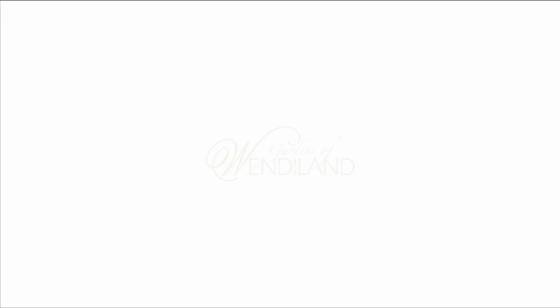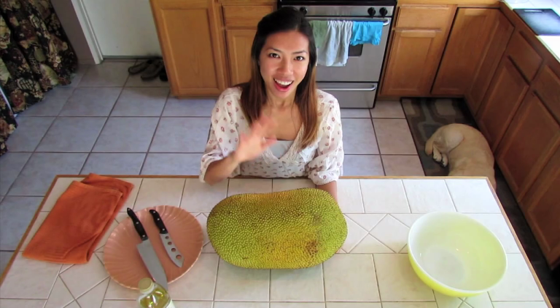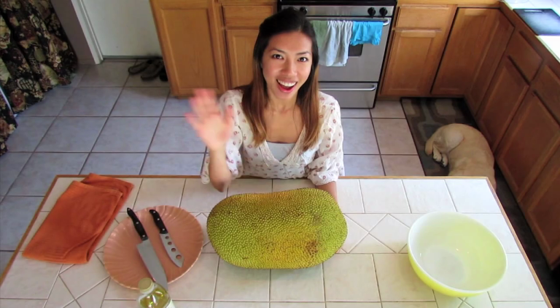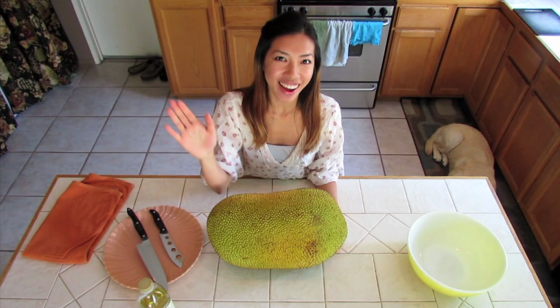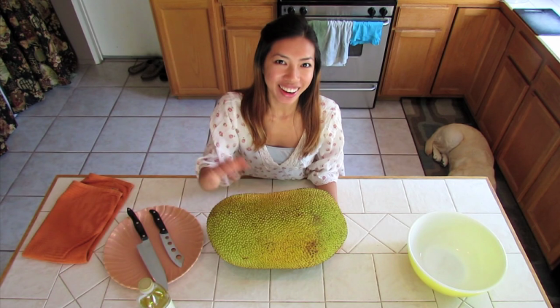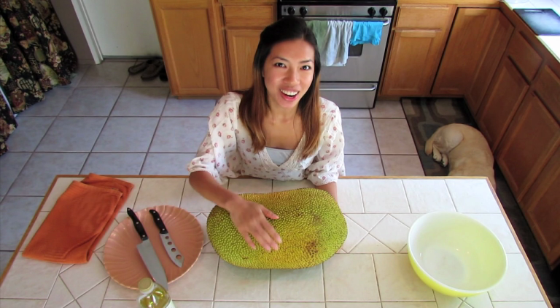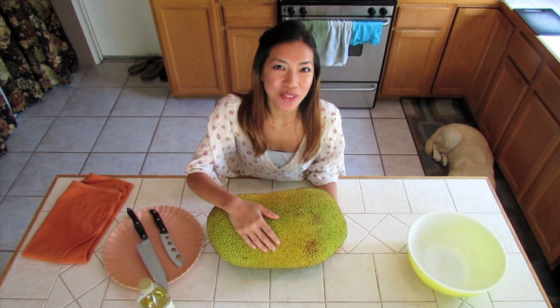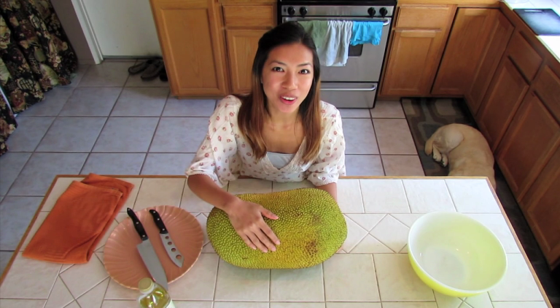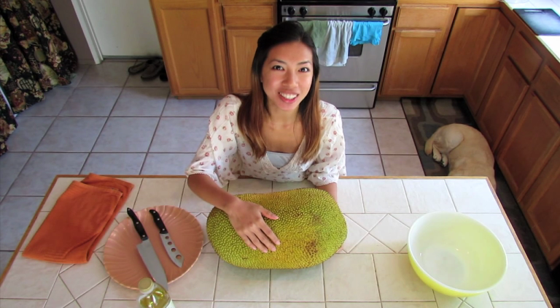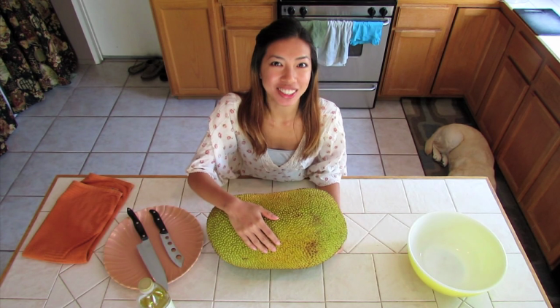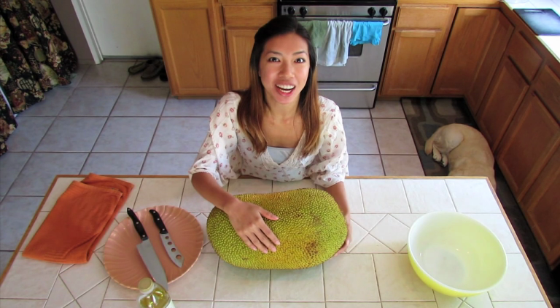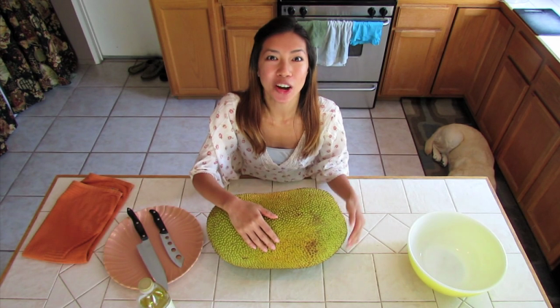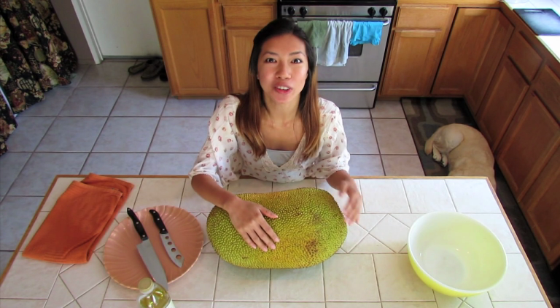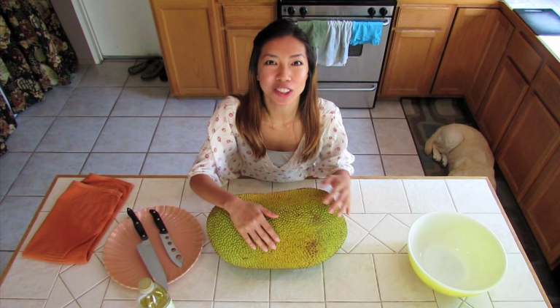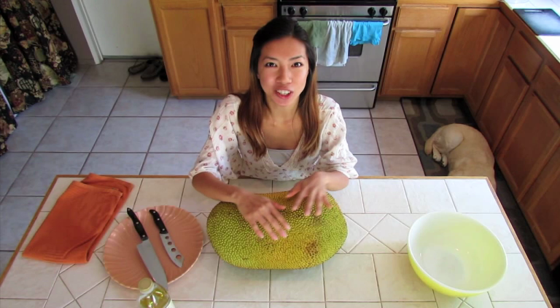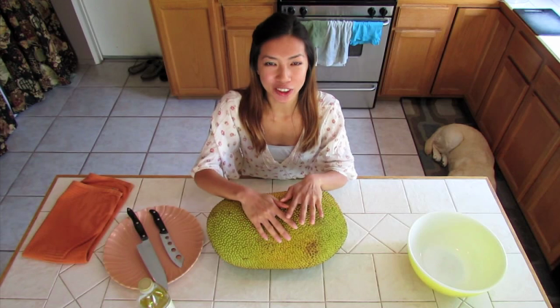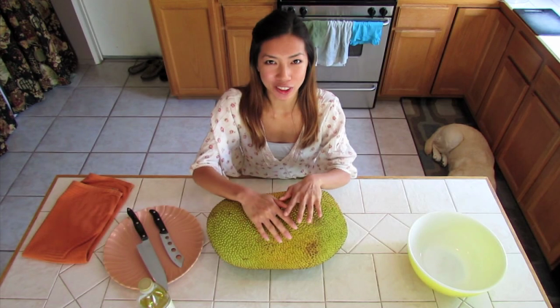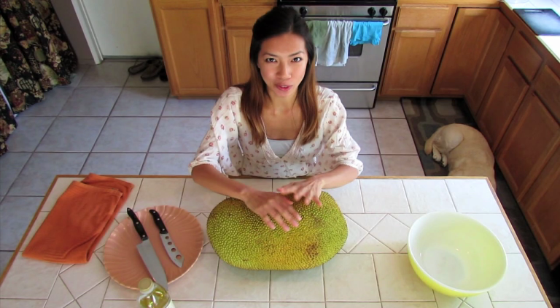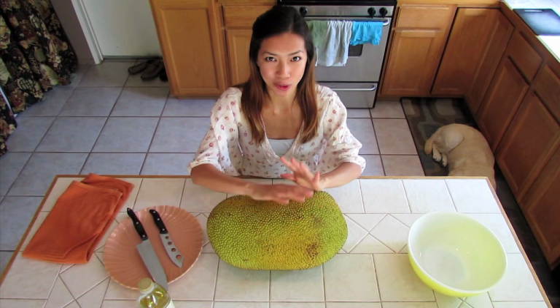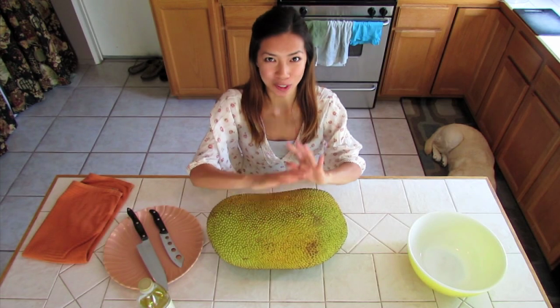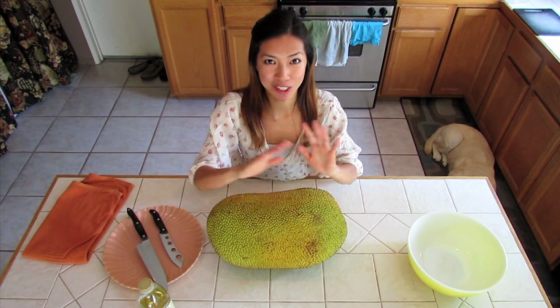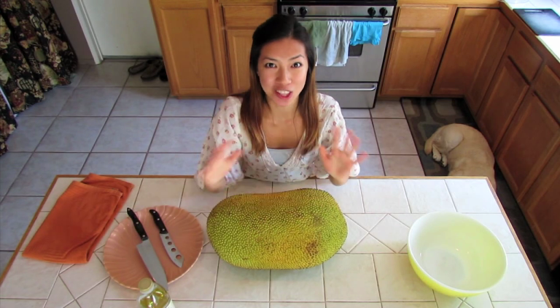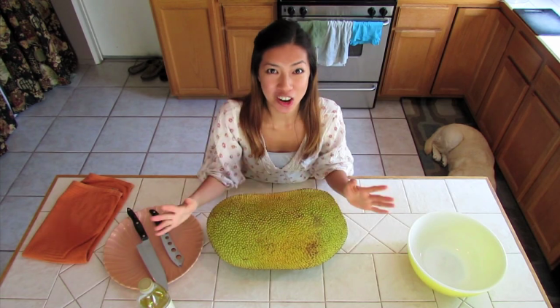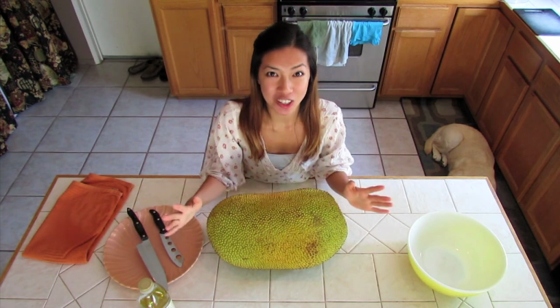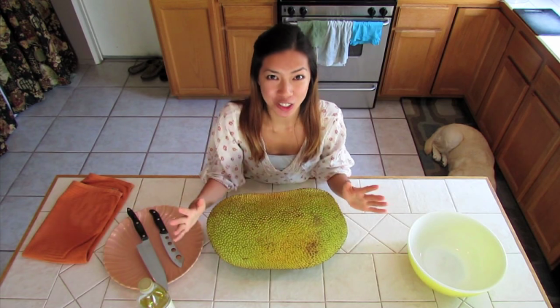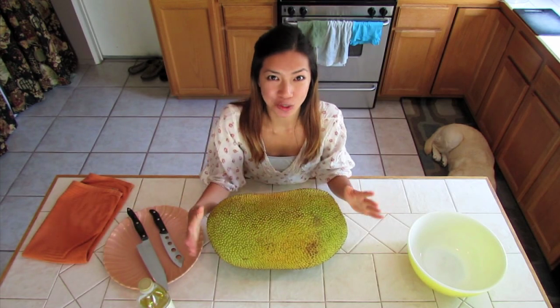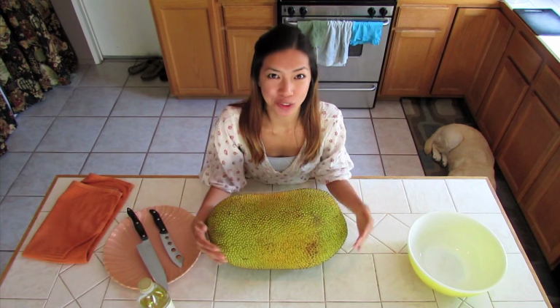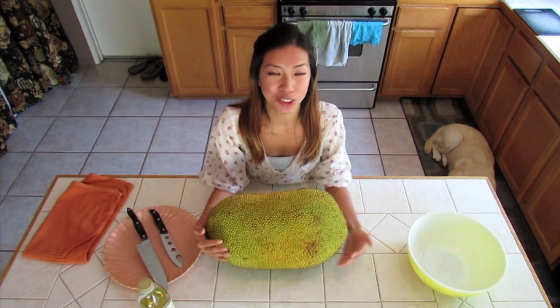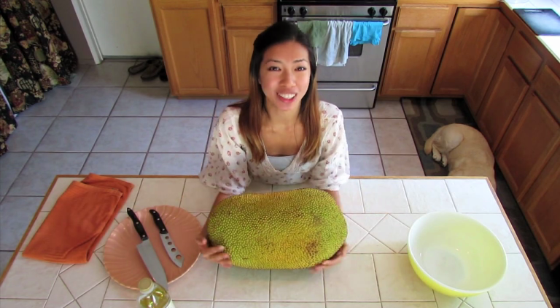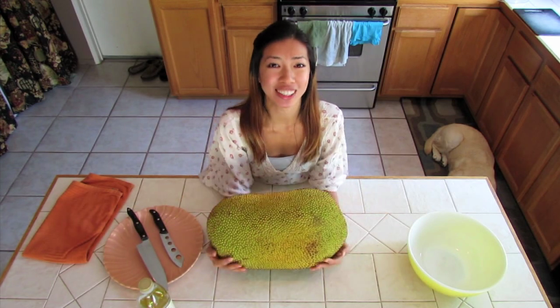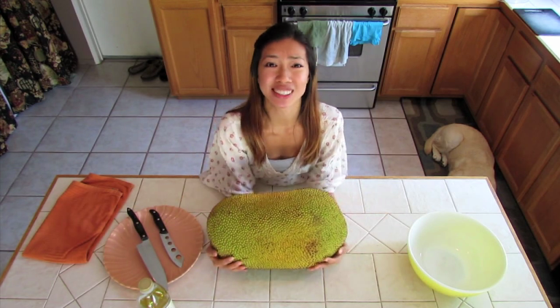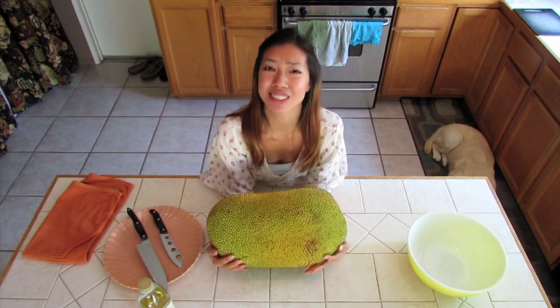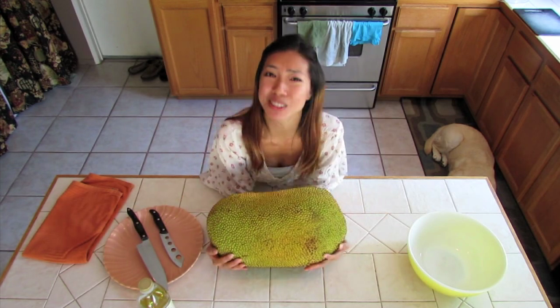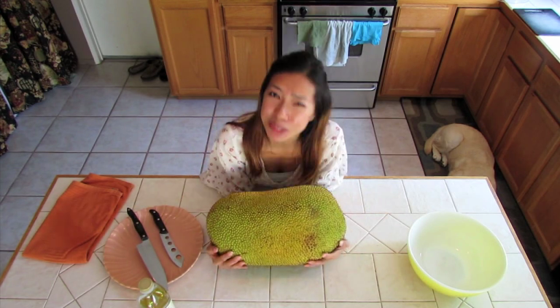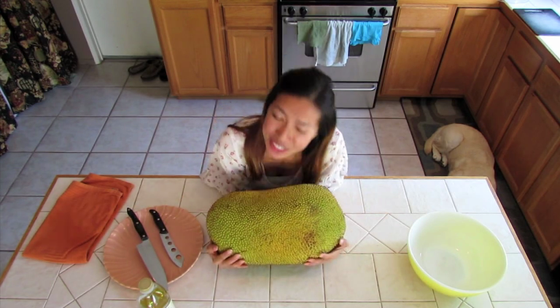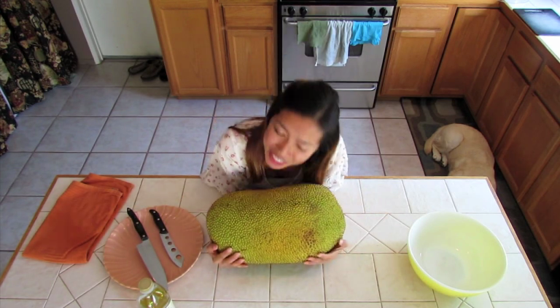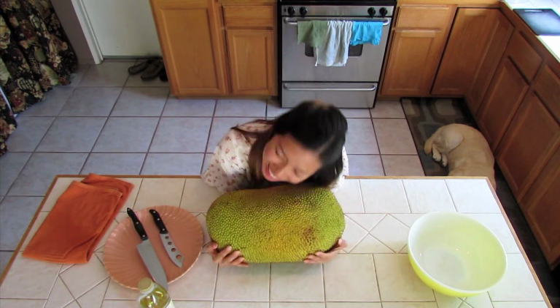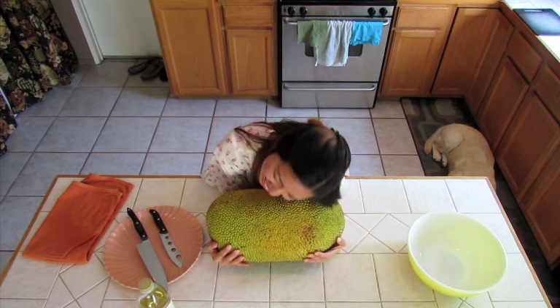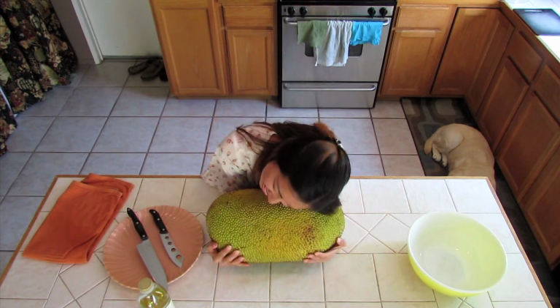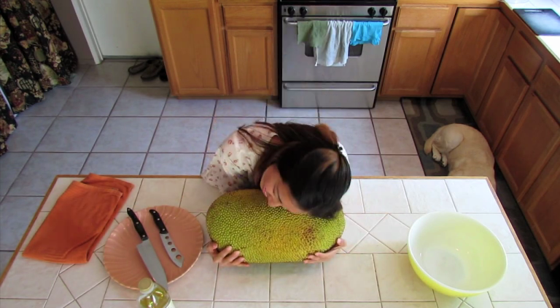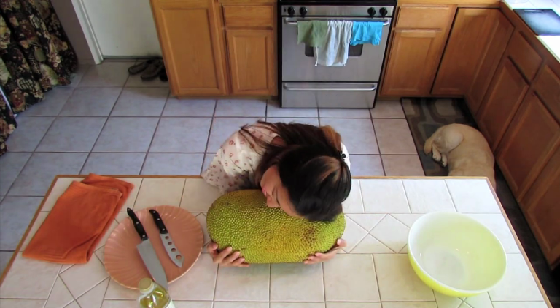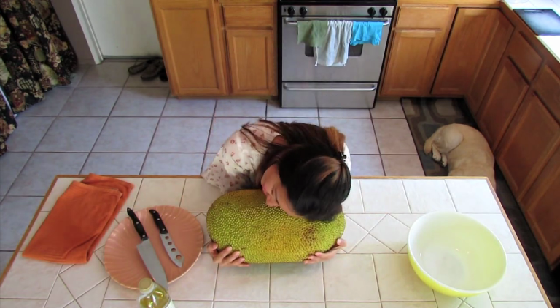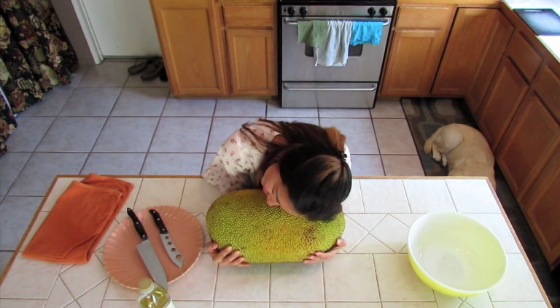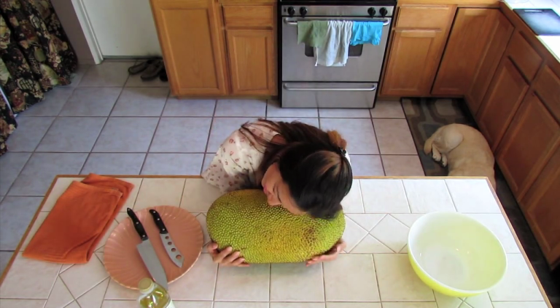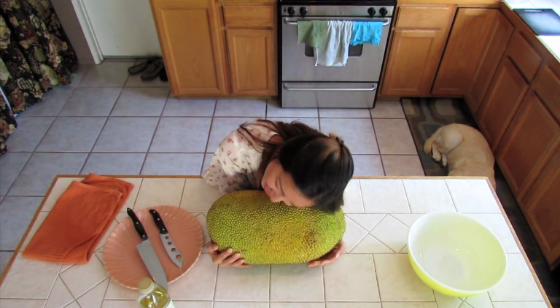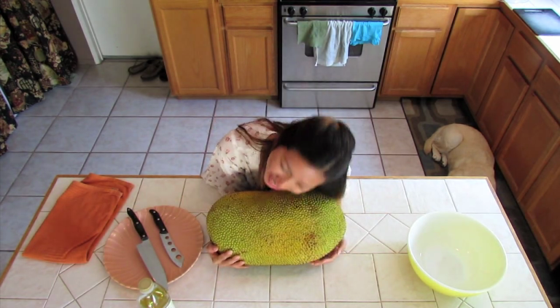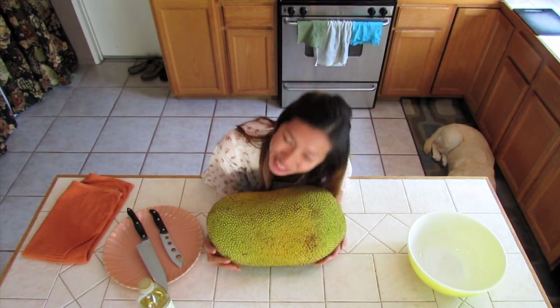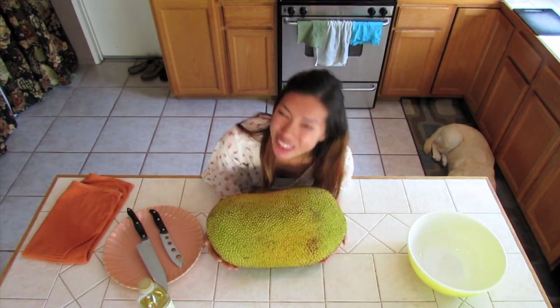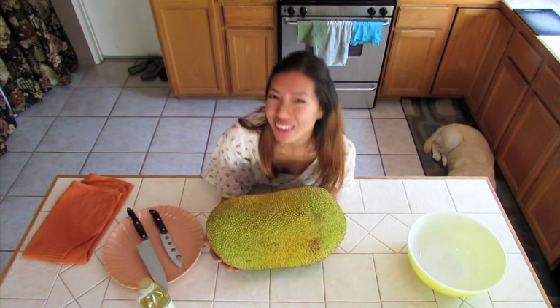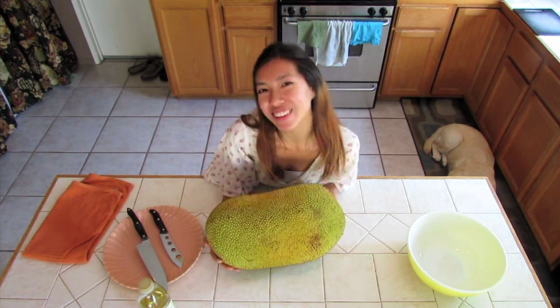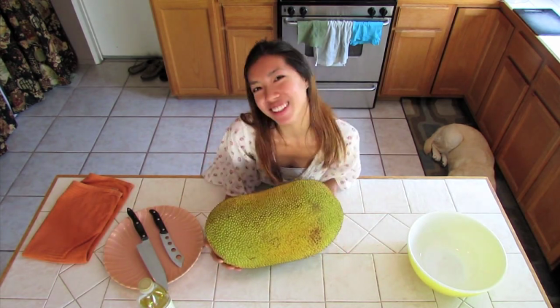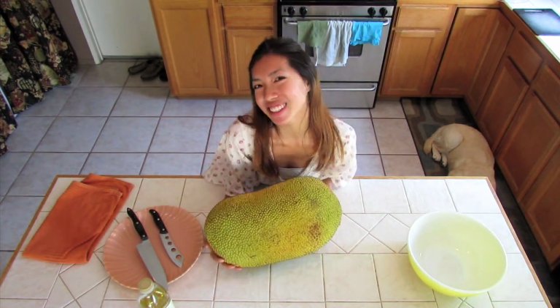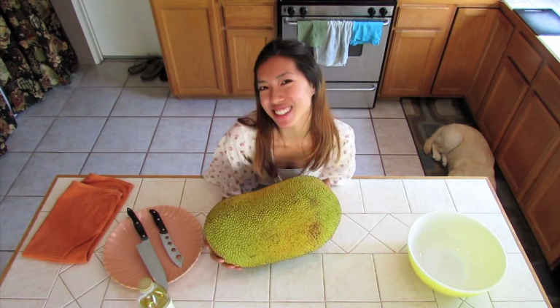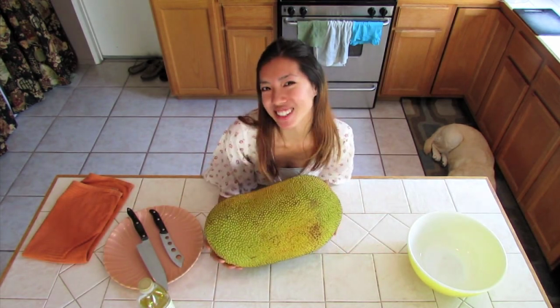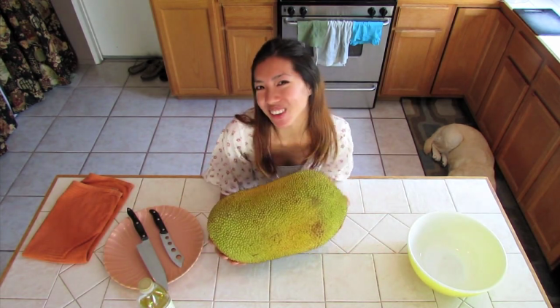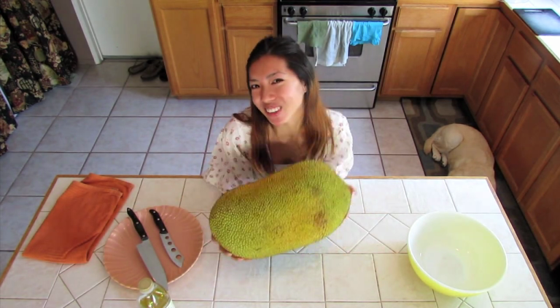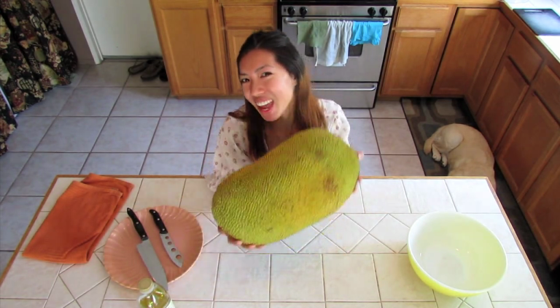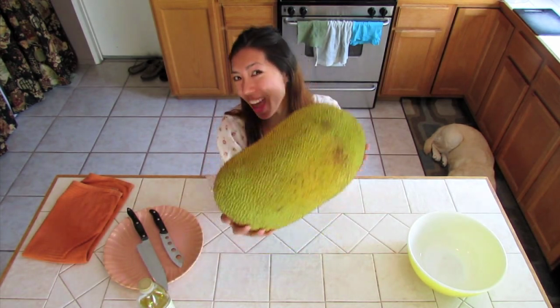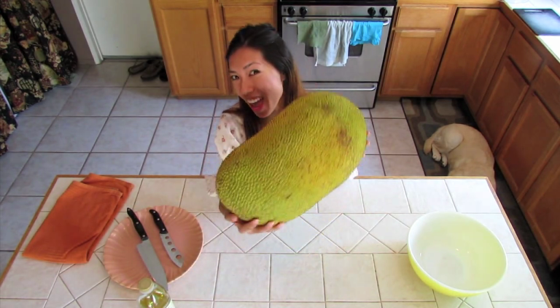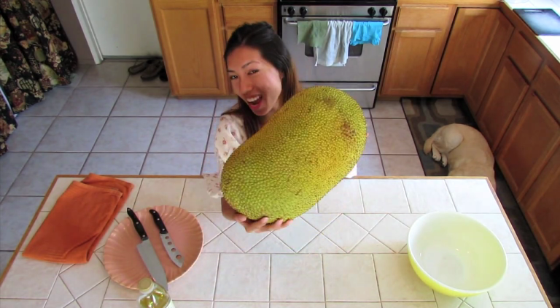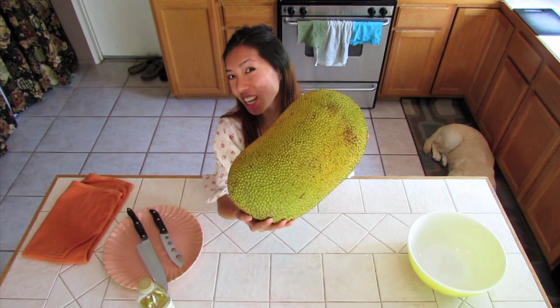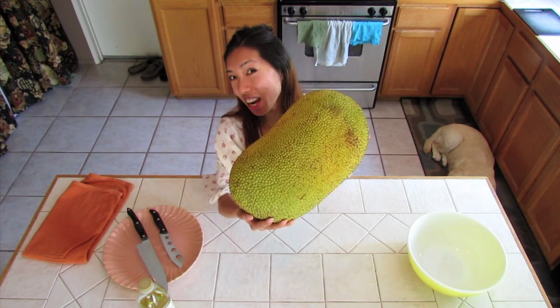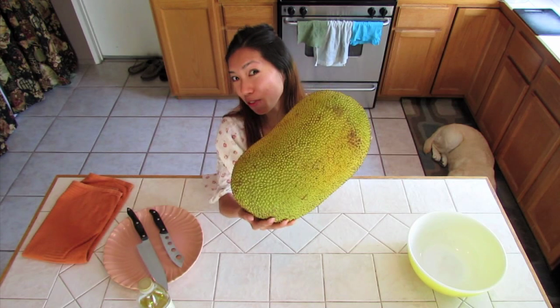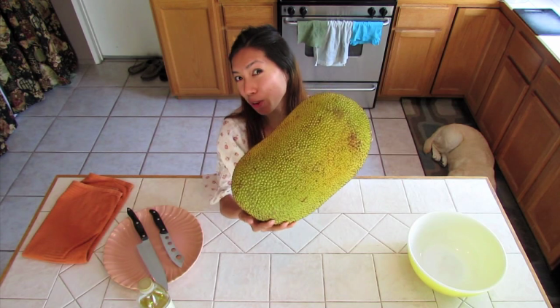Hi, I'm Wendy. I want to show you the world's largest fruit, and it is the most delicious fruit of all. This is called a jackfruit.